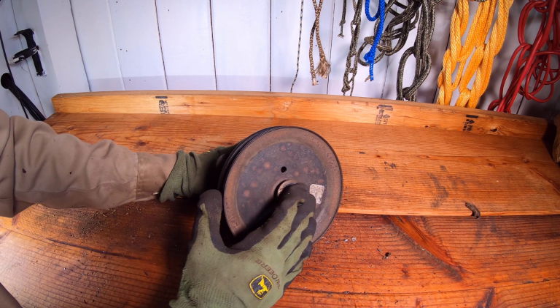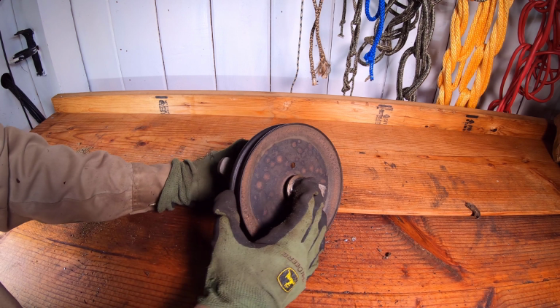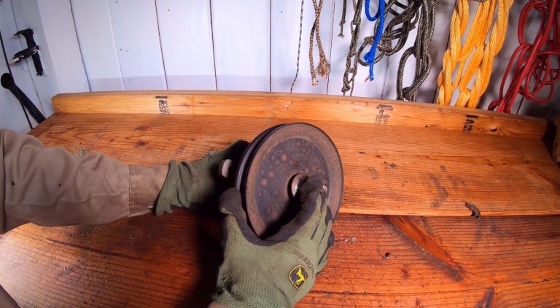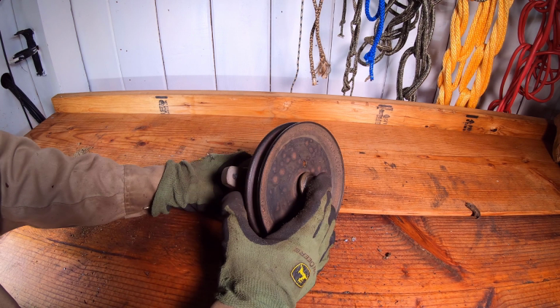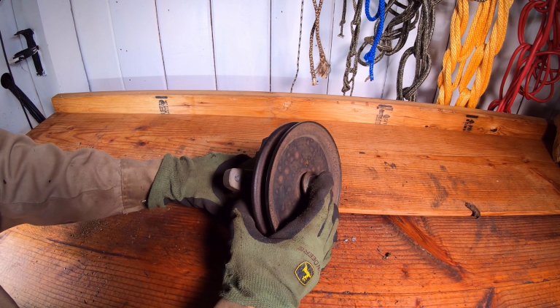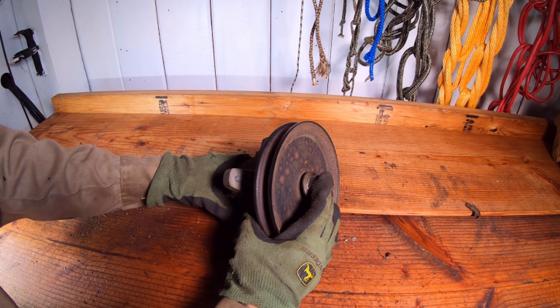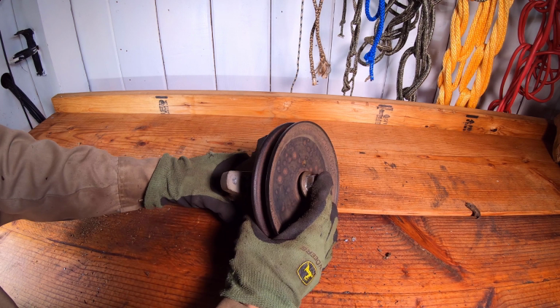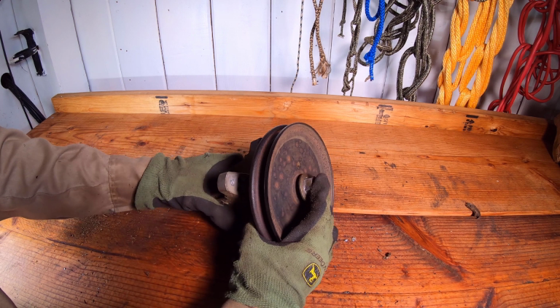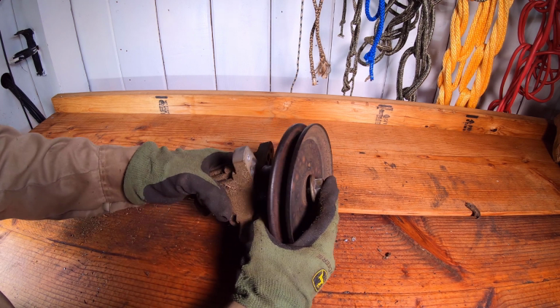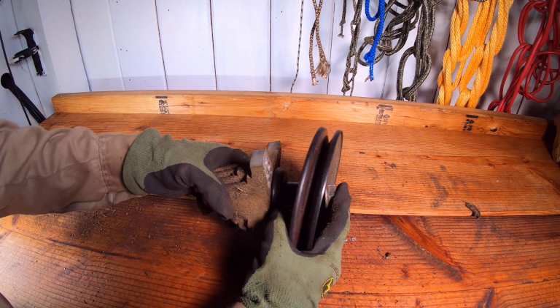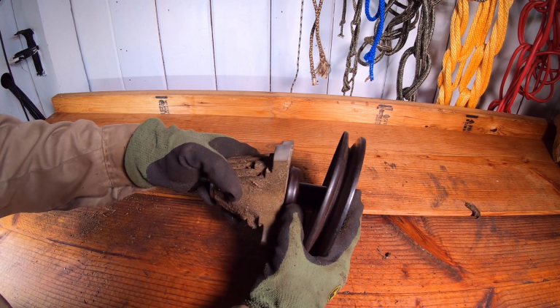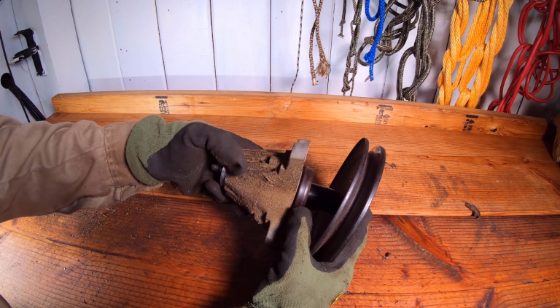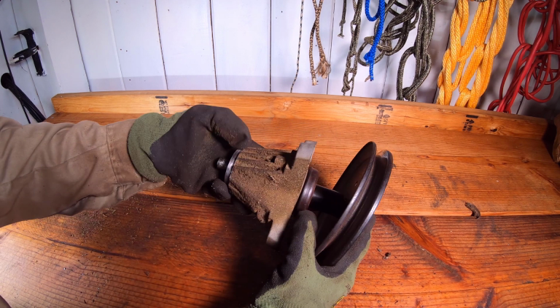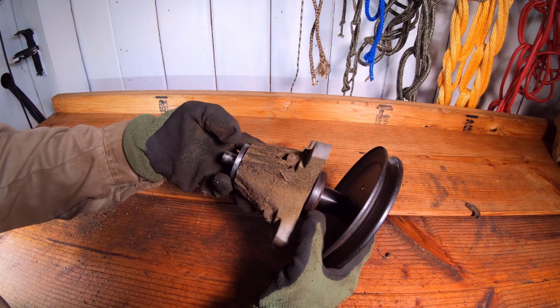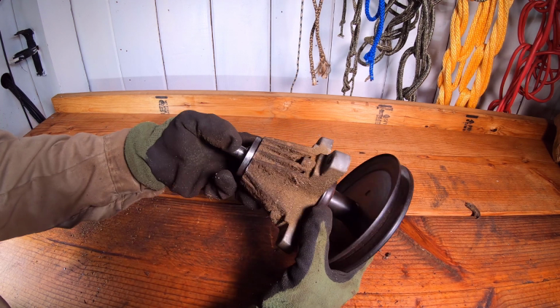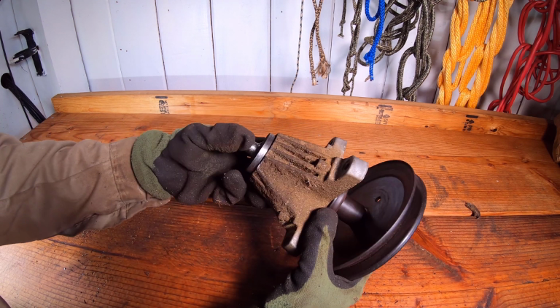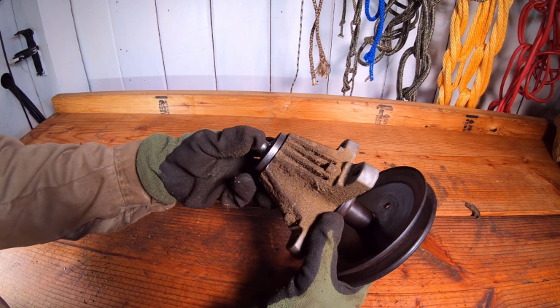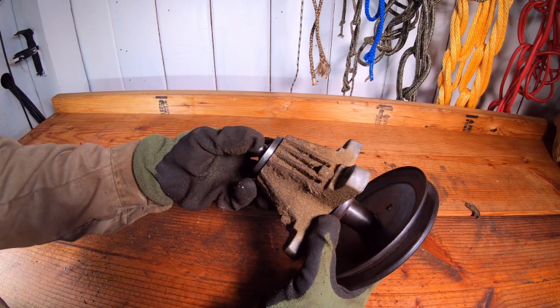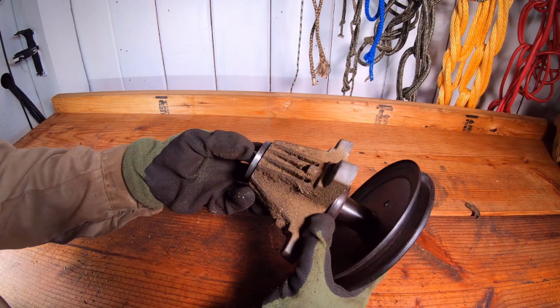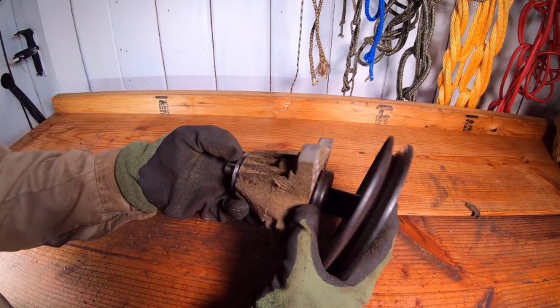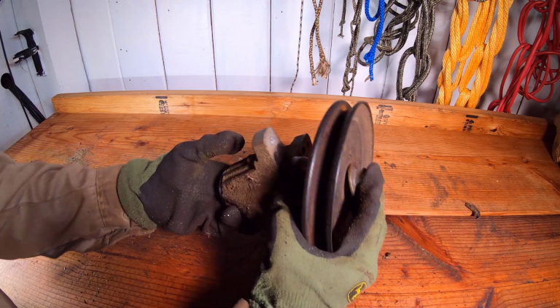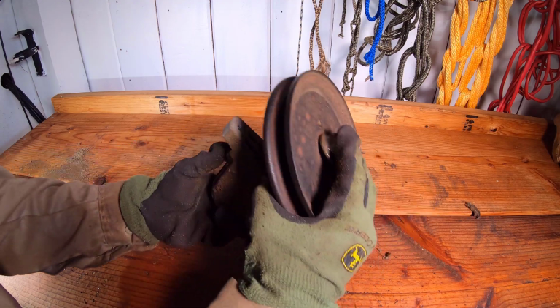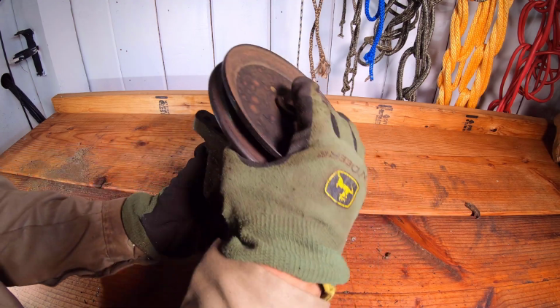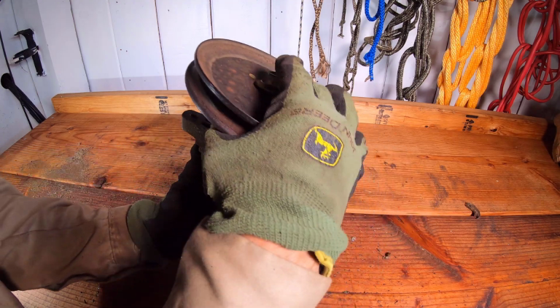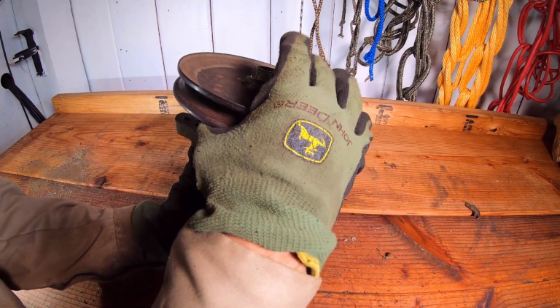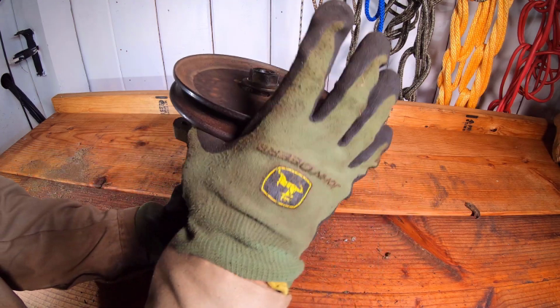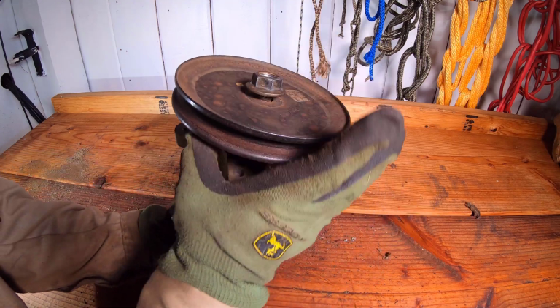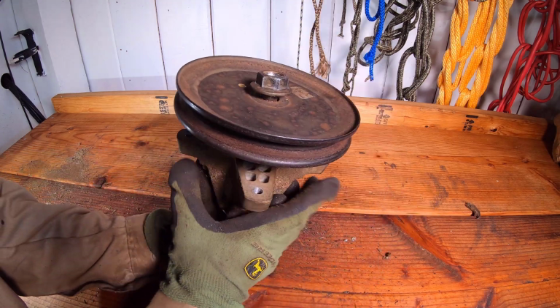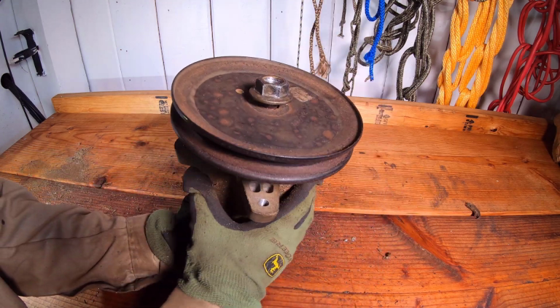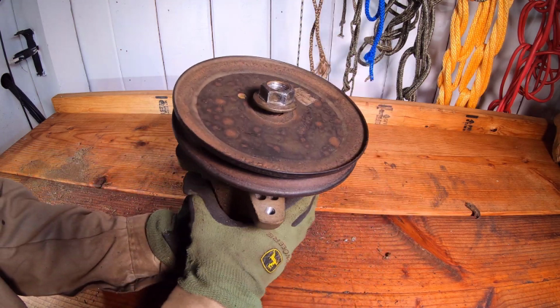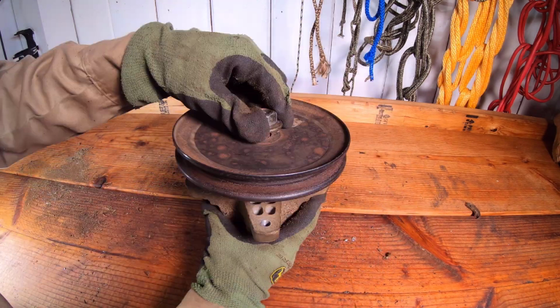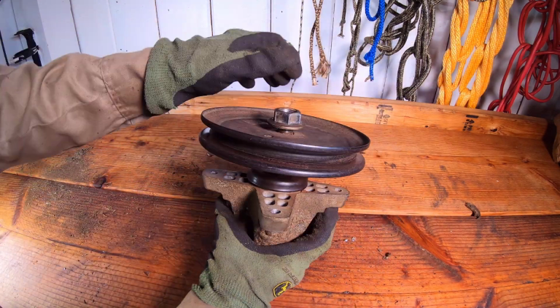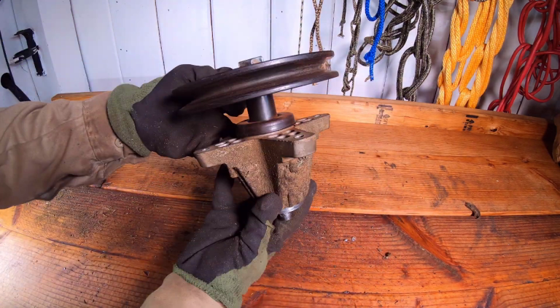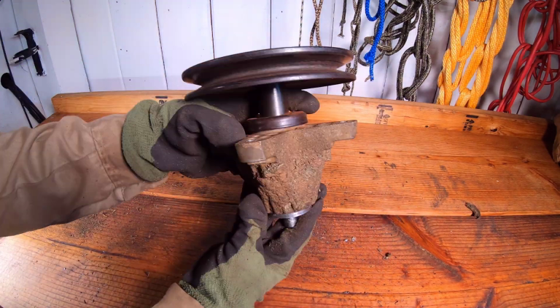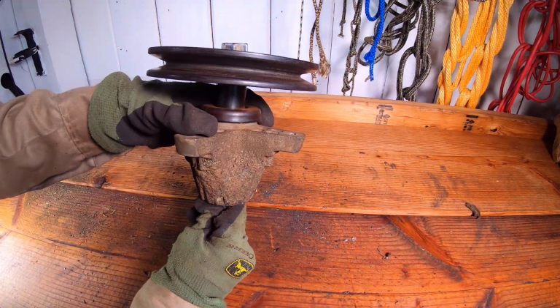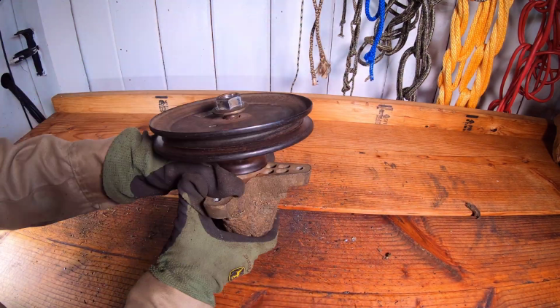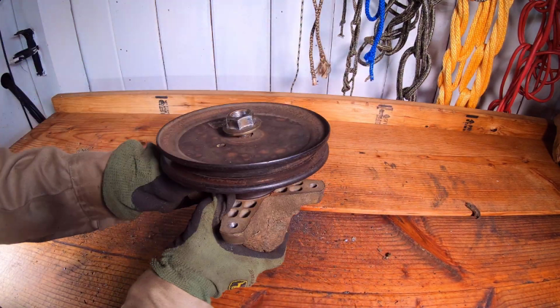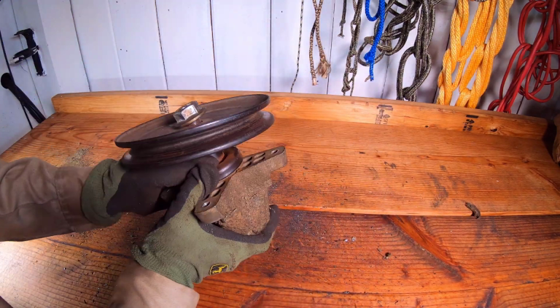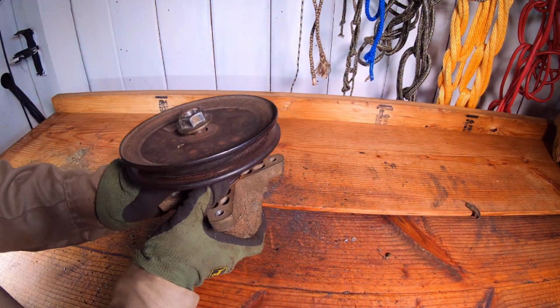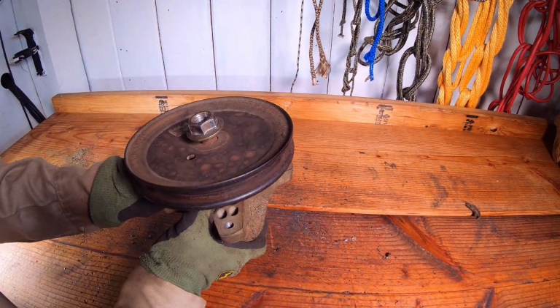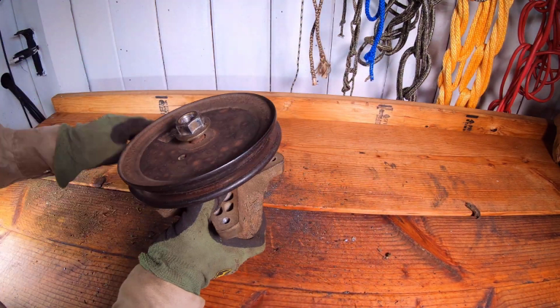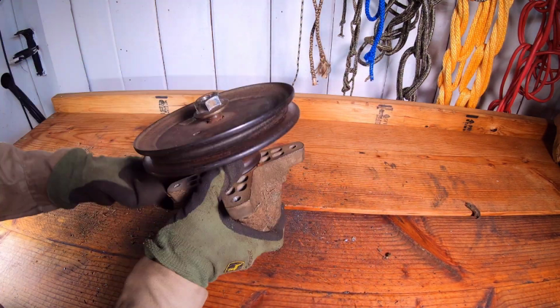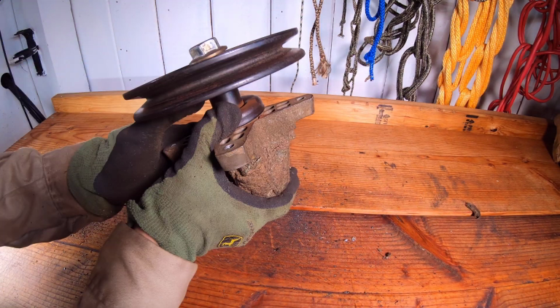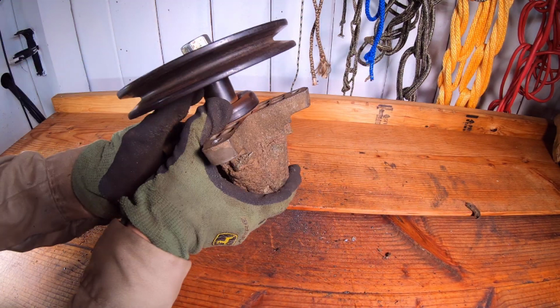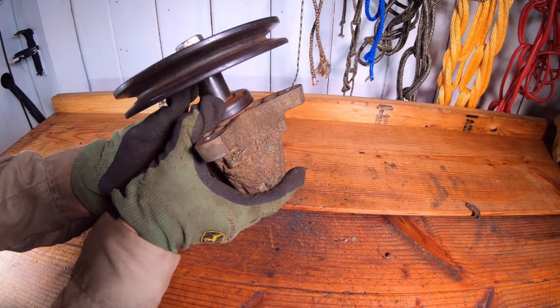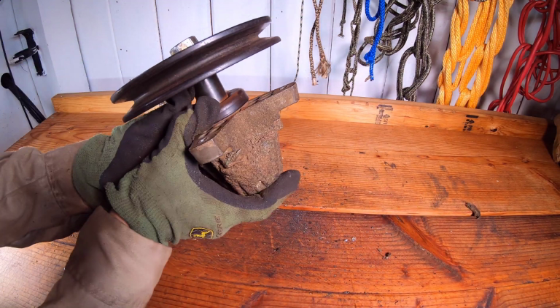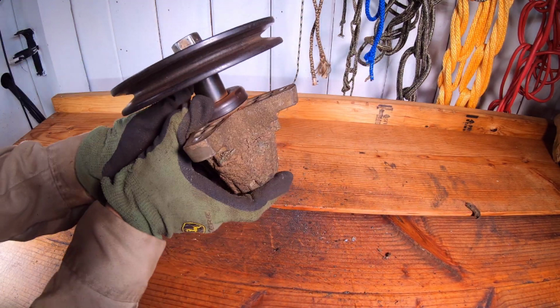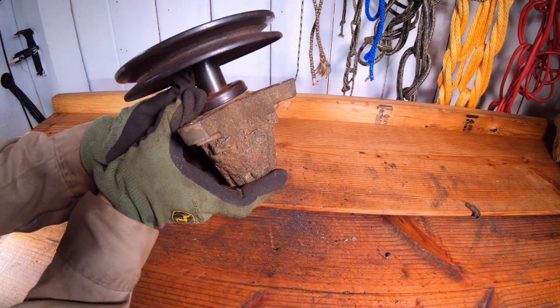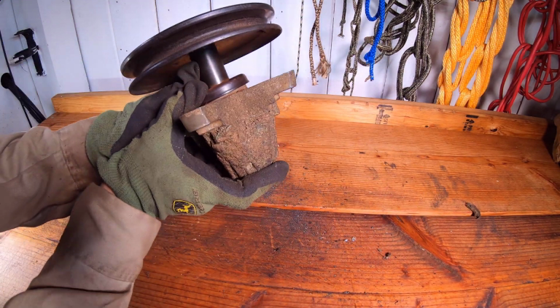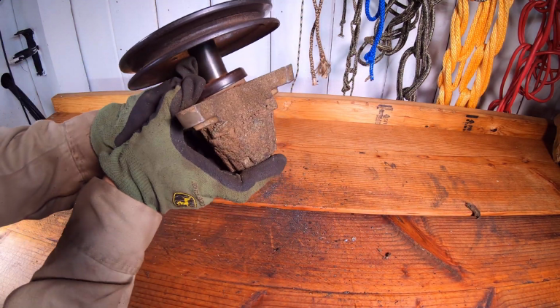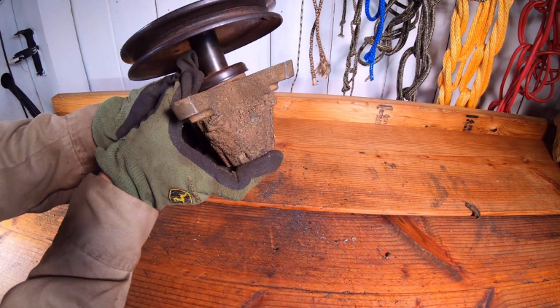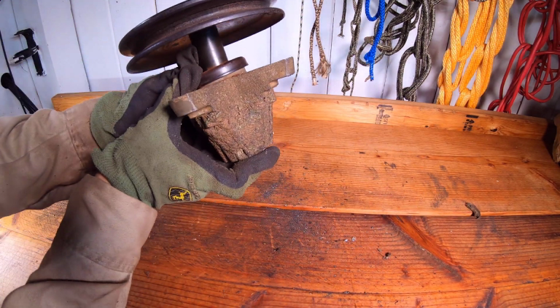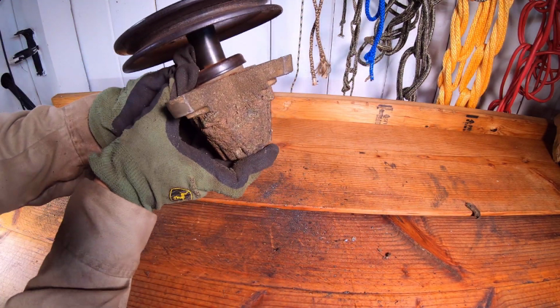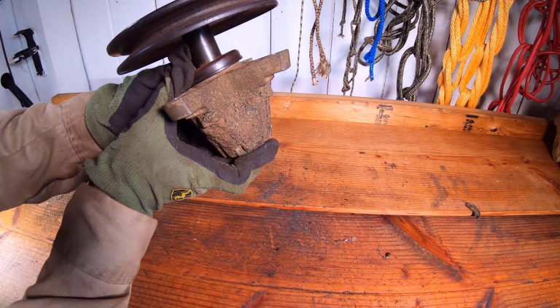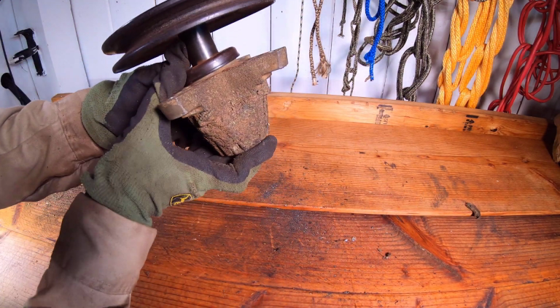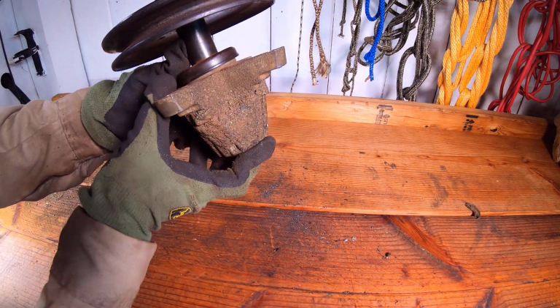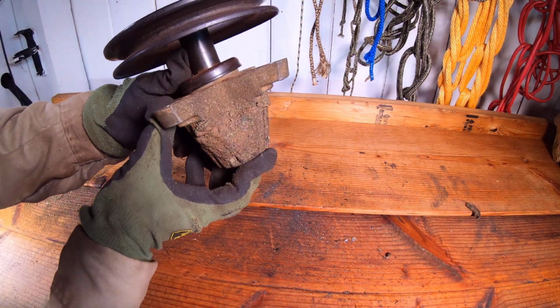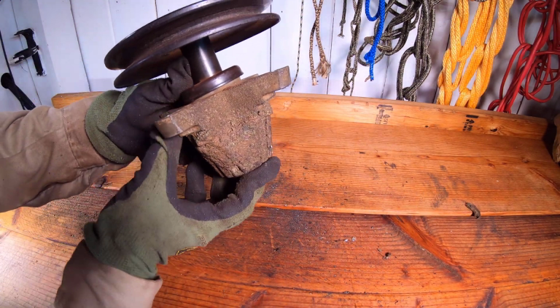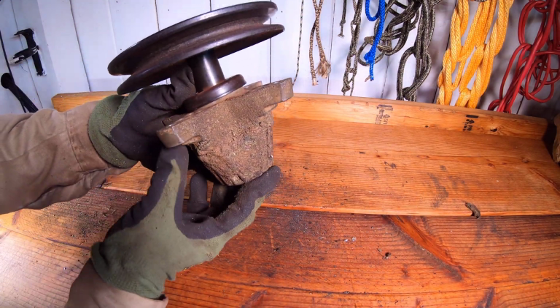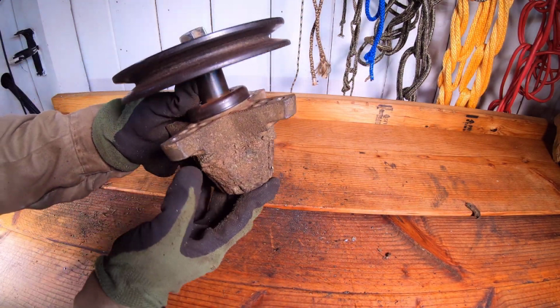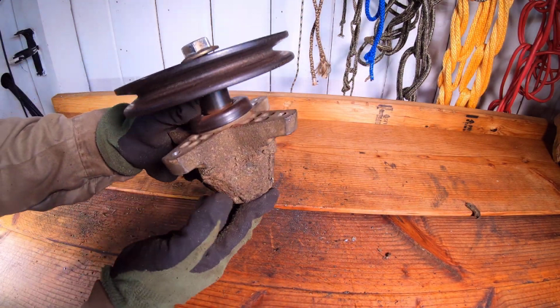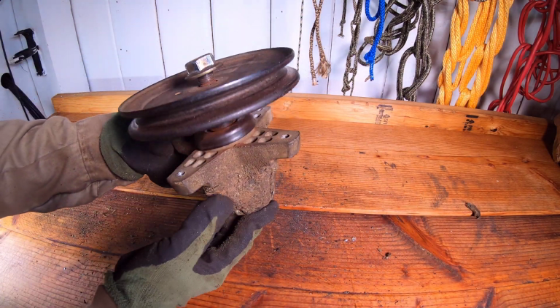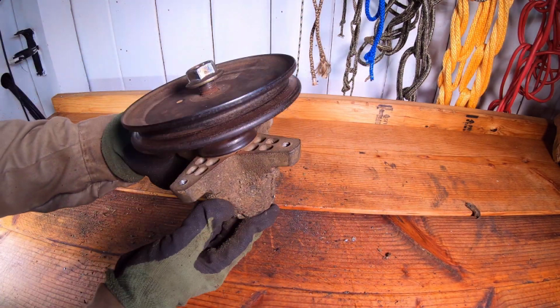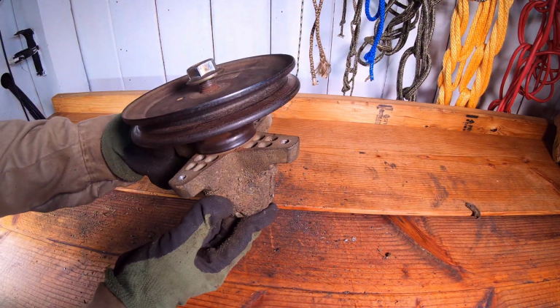The spindle assembly includes the spindle case, the spindle shaft, spindle bearings, pulley, and fastener.